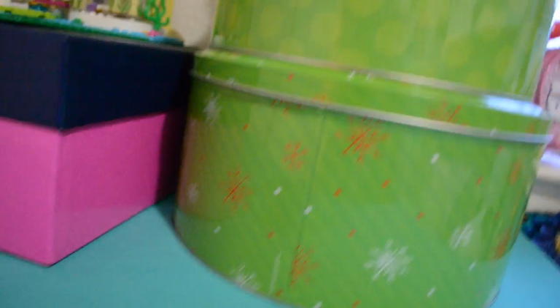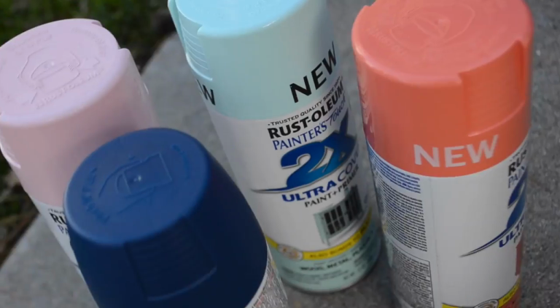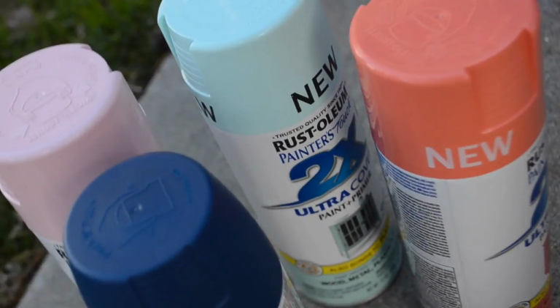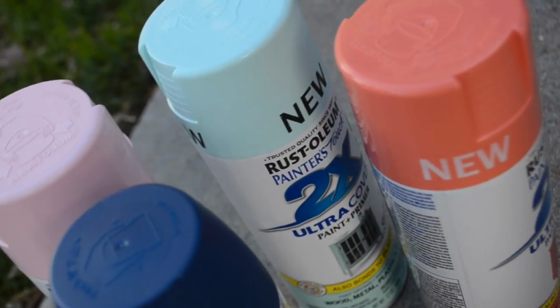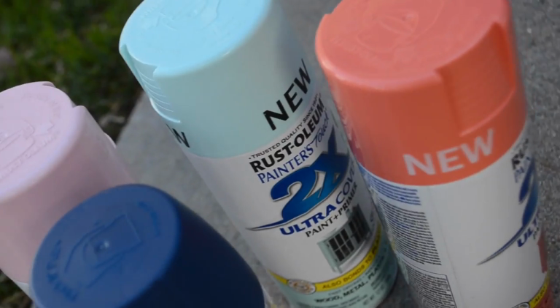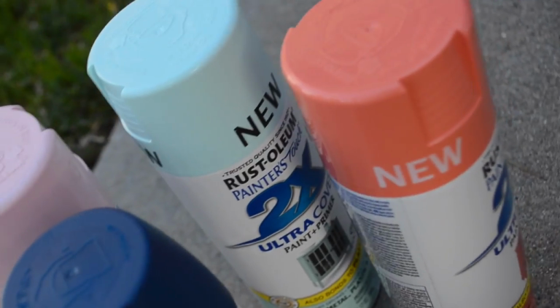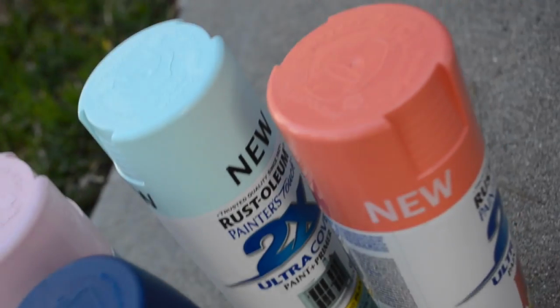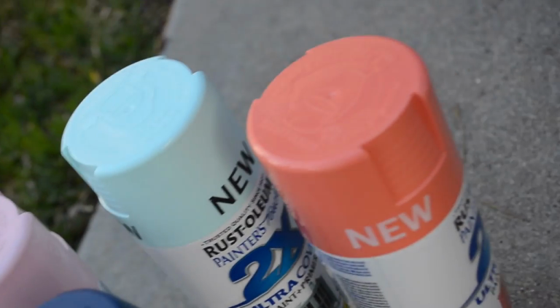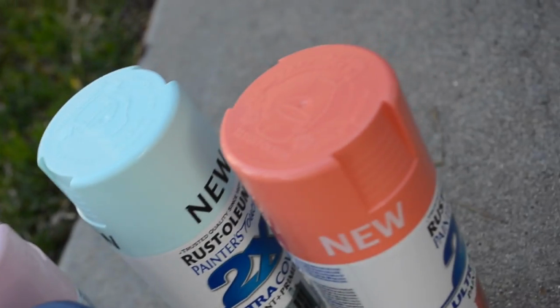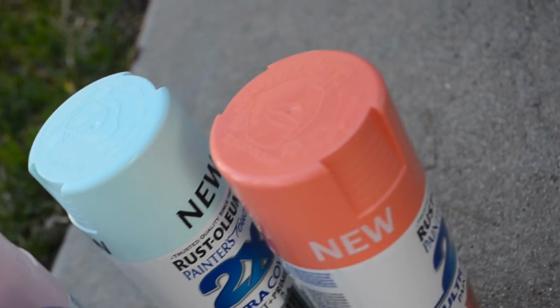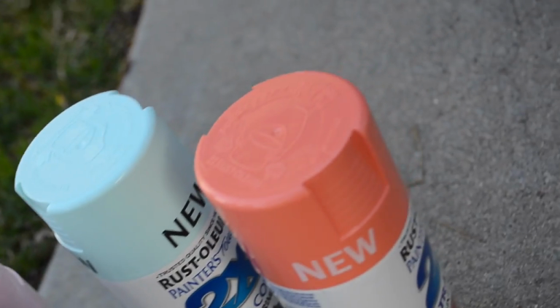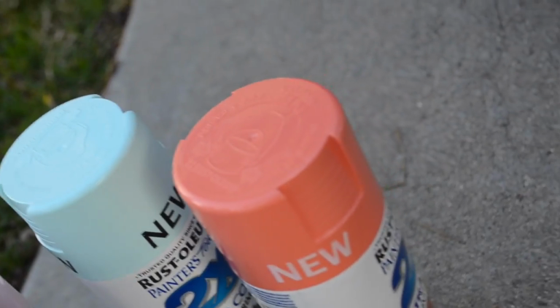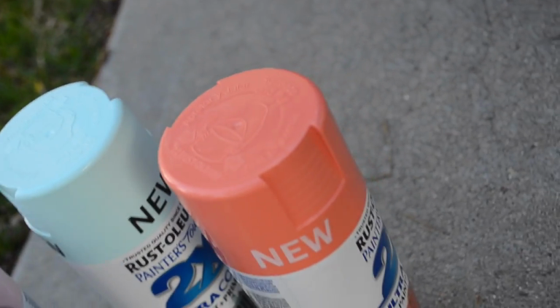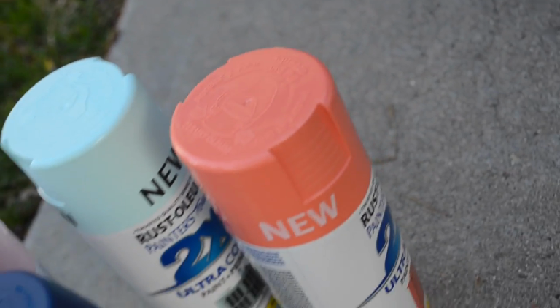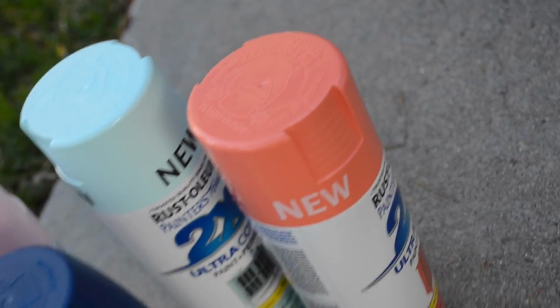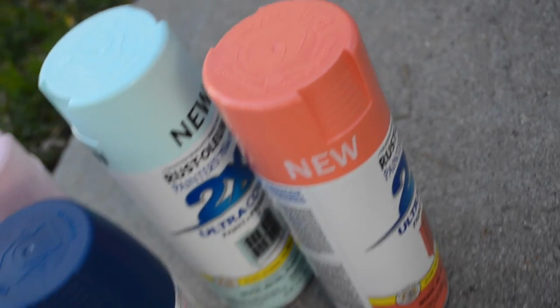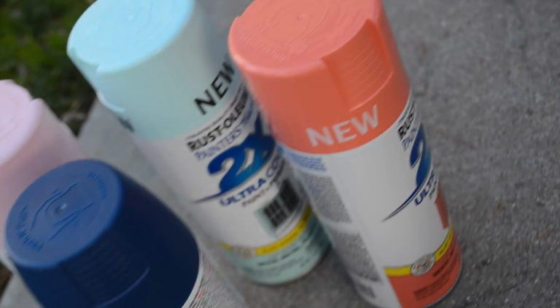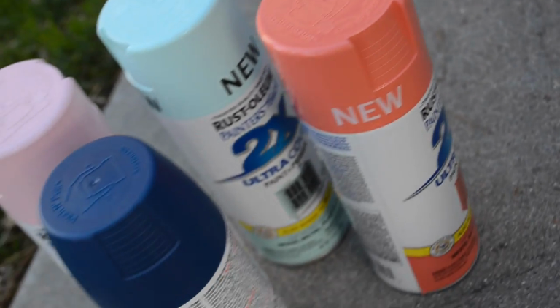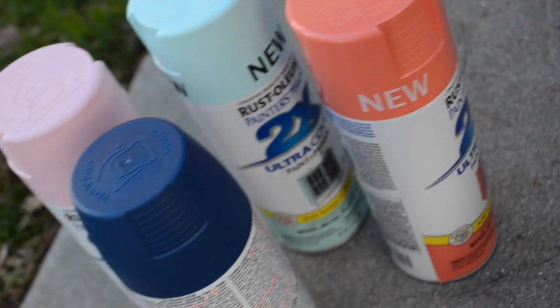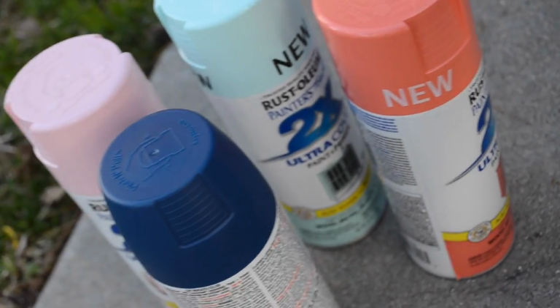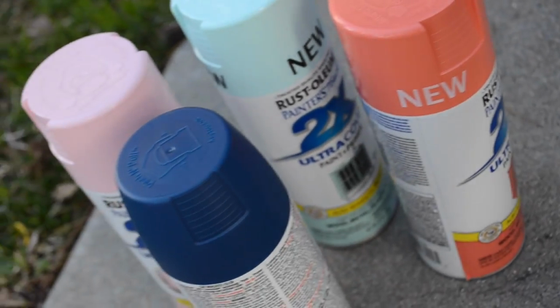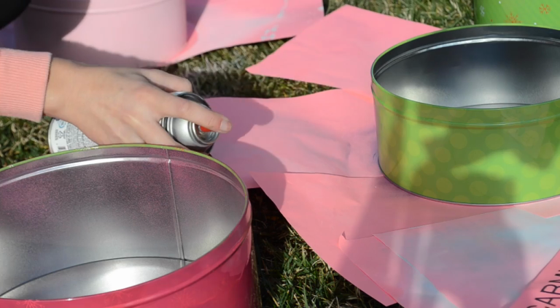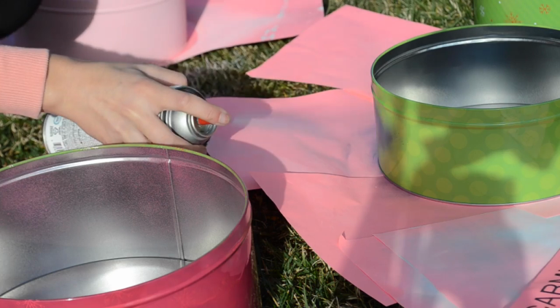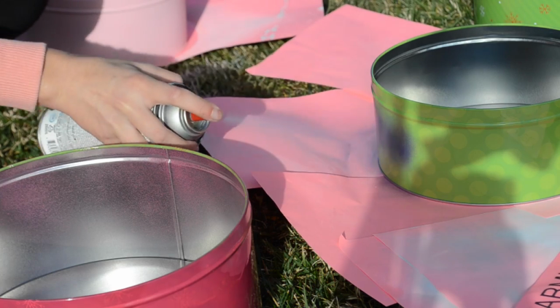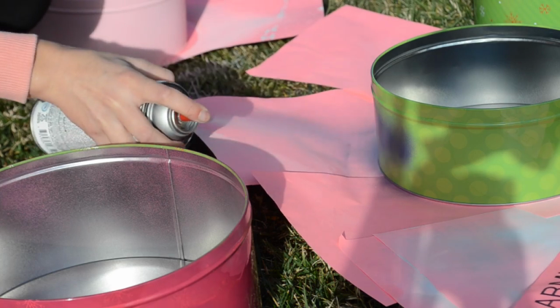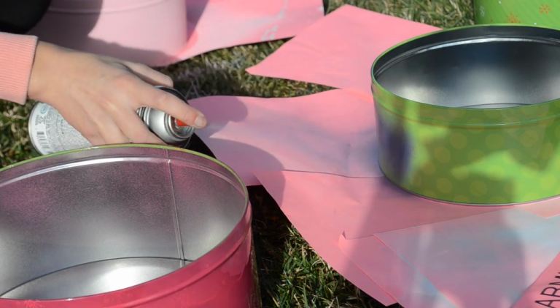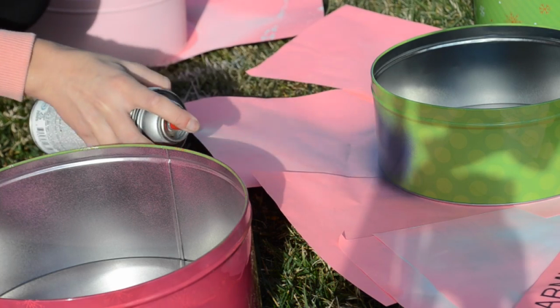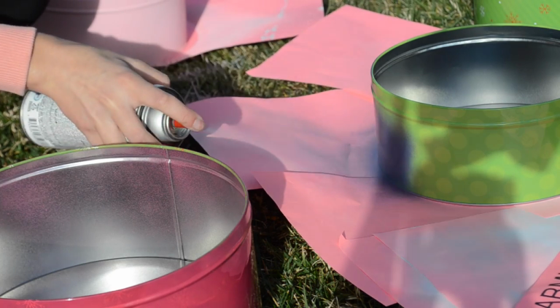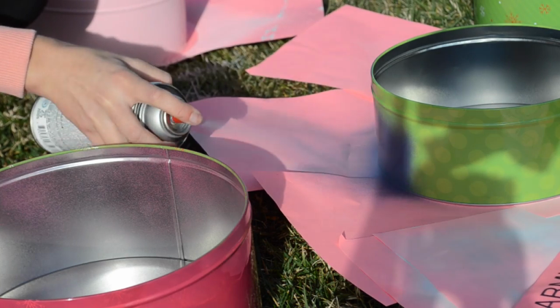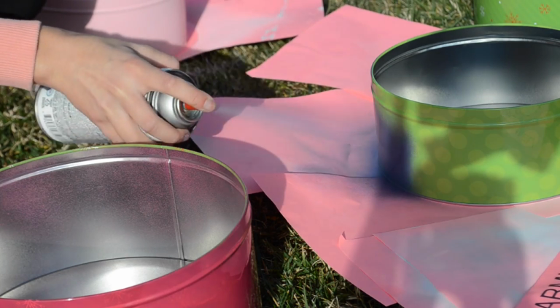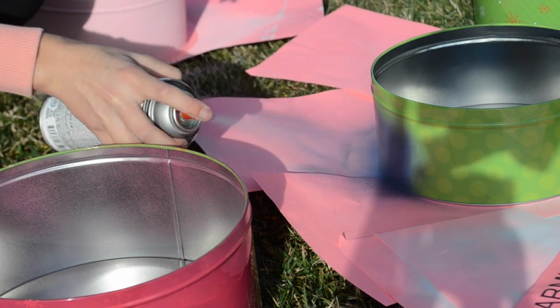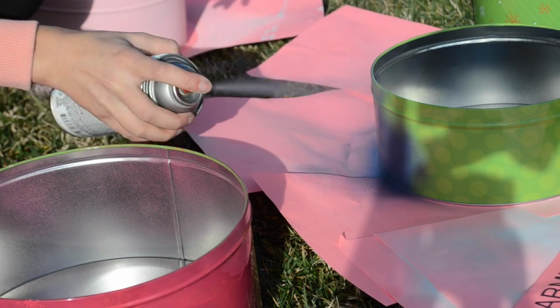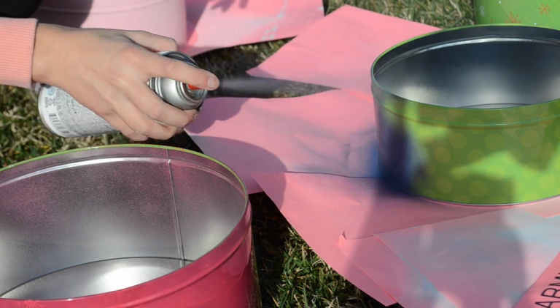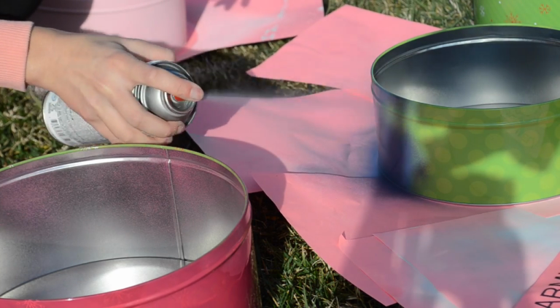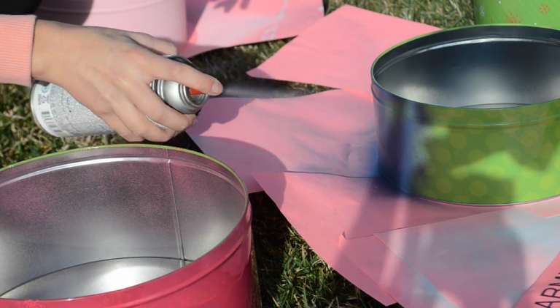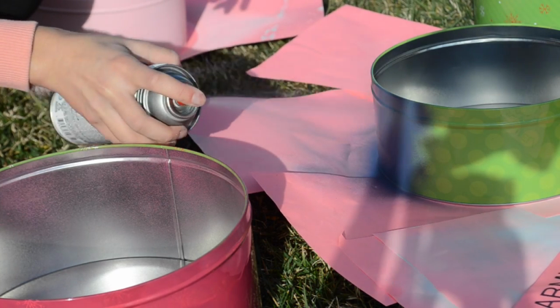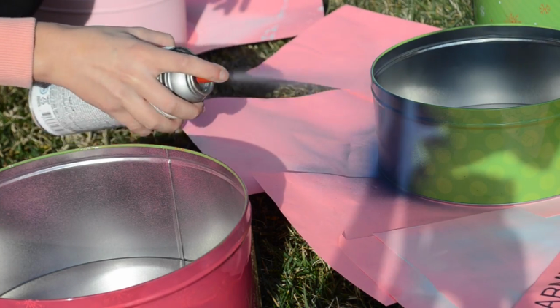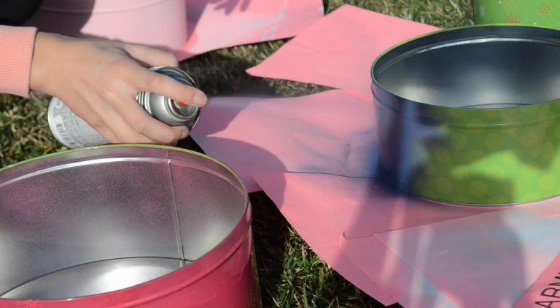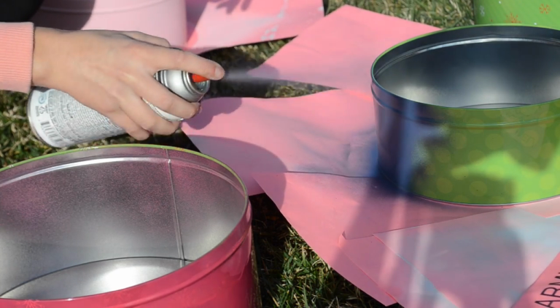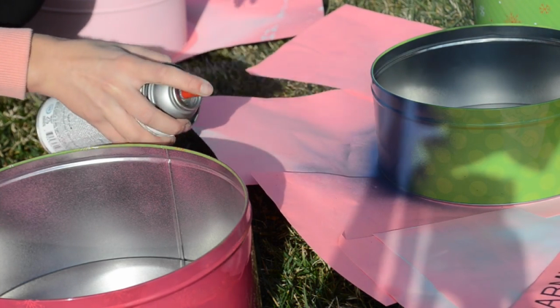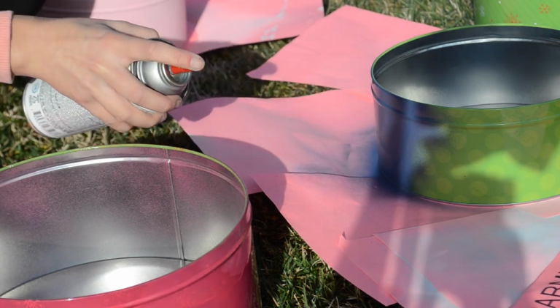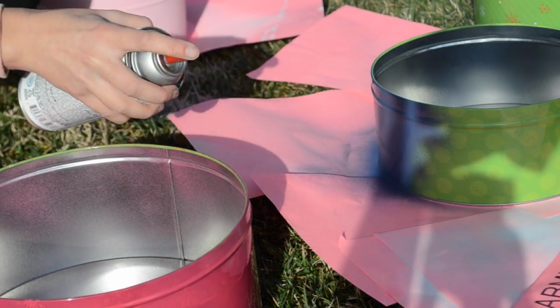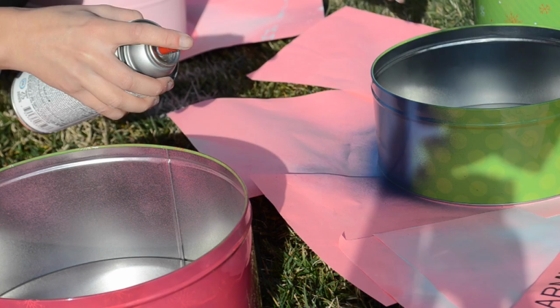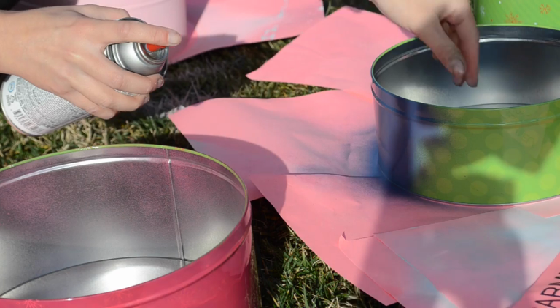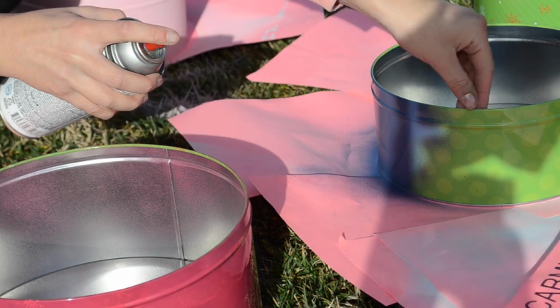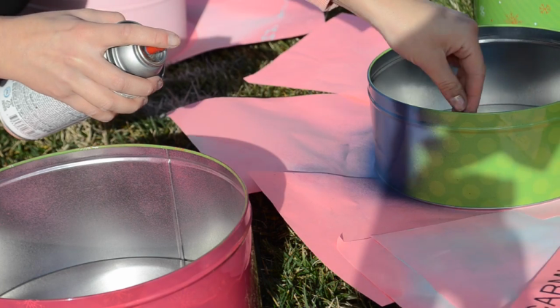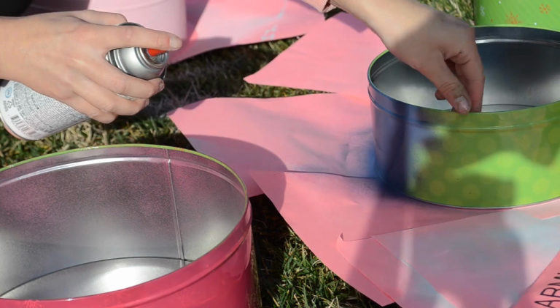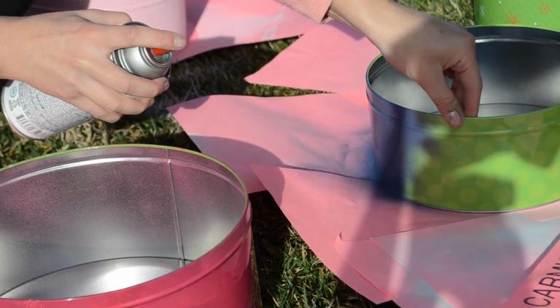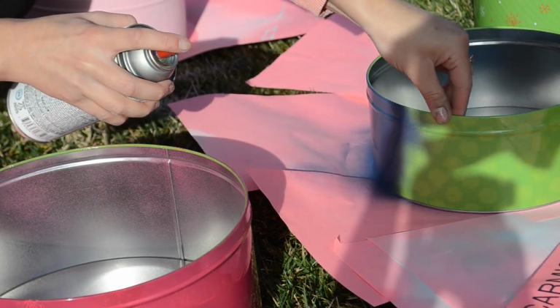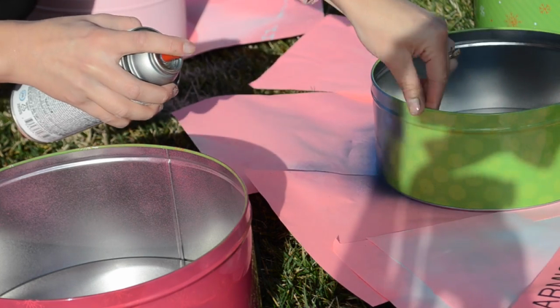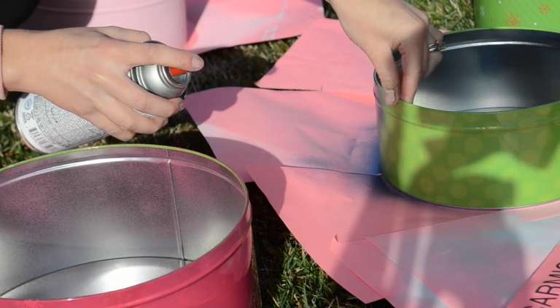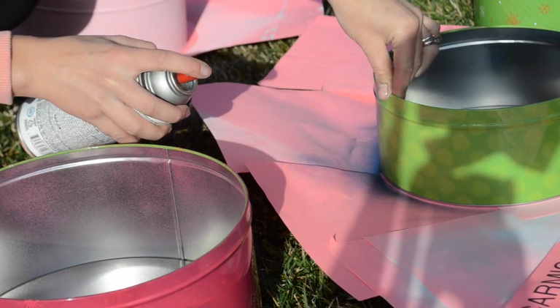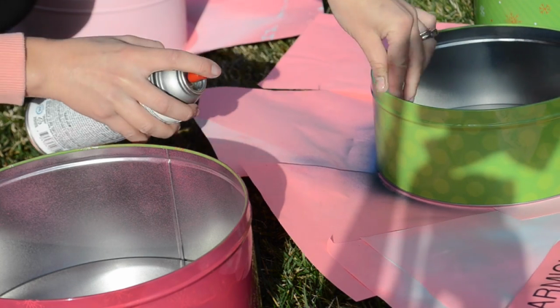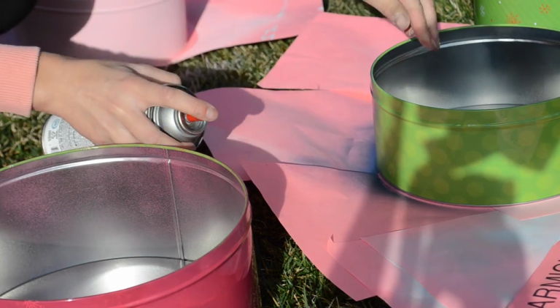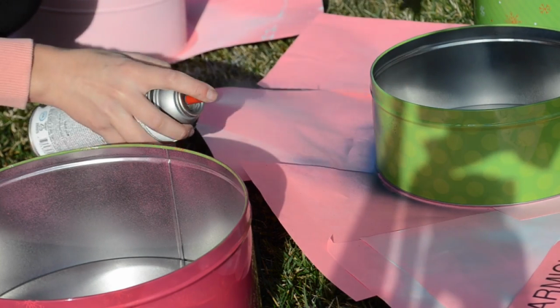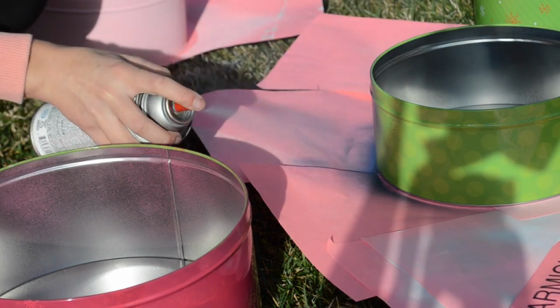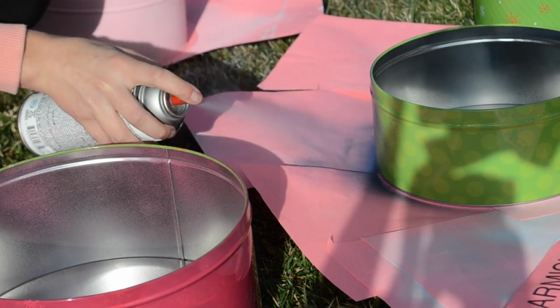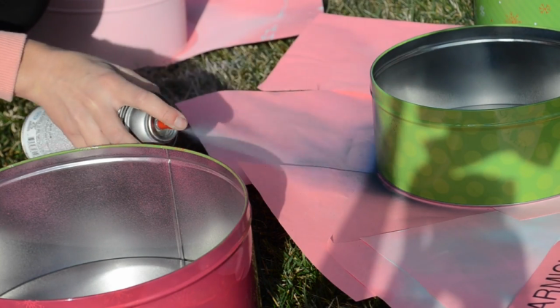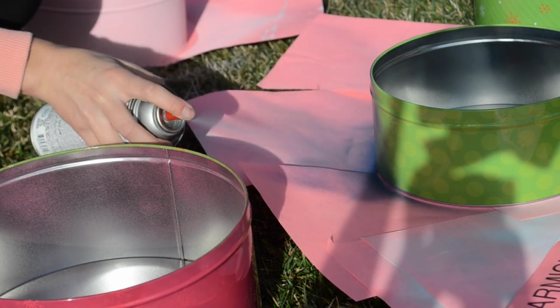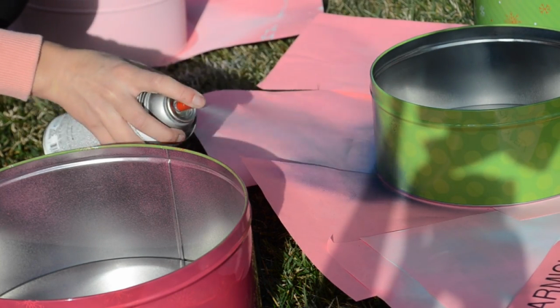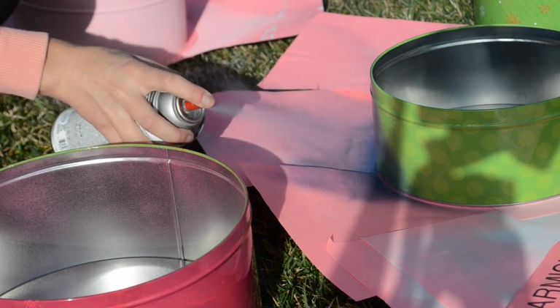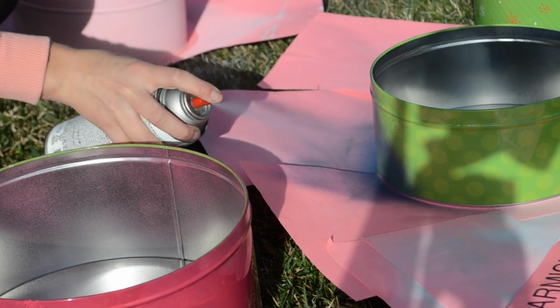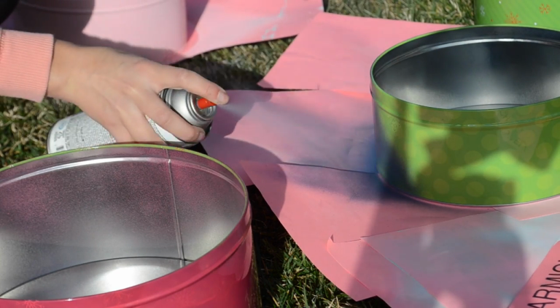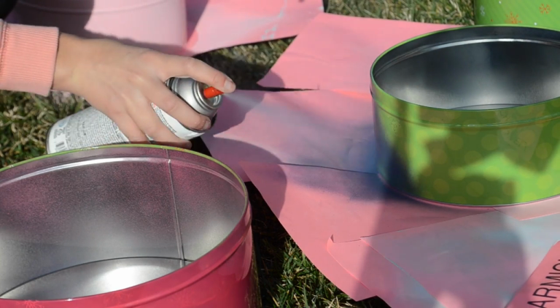Shop out-of-season products and use spray paint to update them — like these Christmas tins I got for 60 cents at Hobby Lobby right after Christmas.